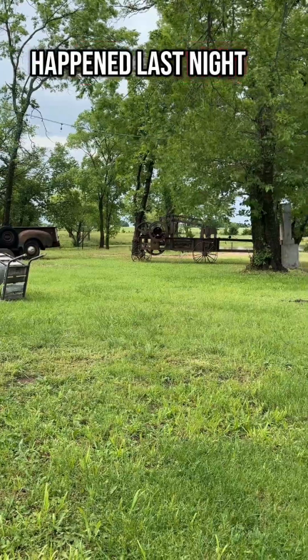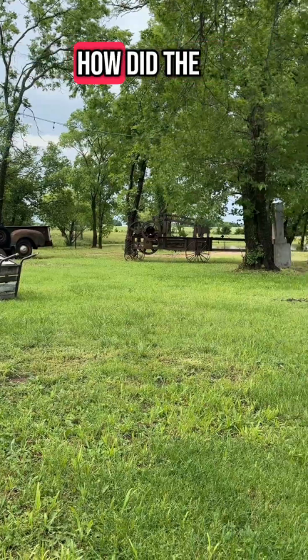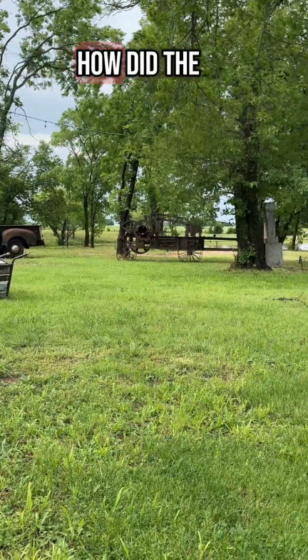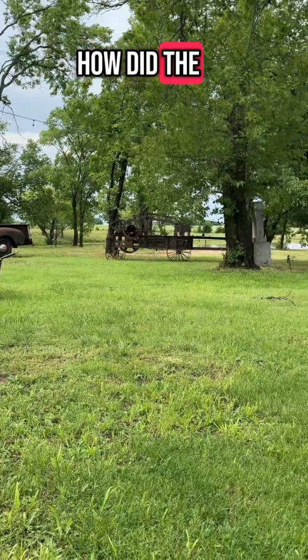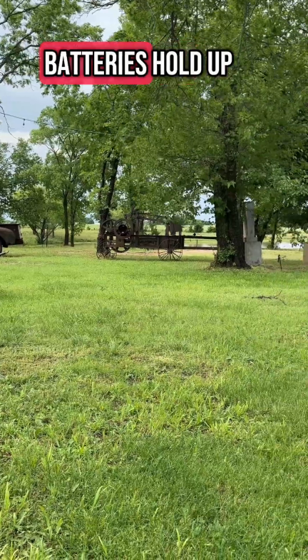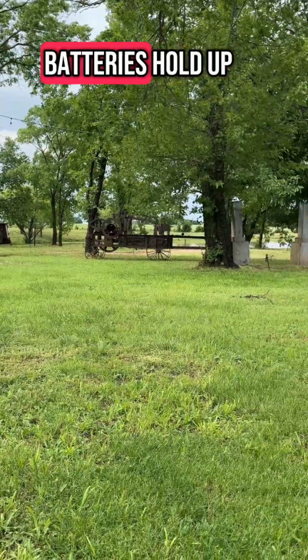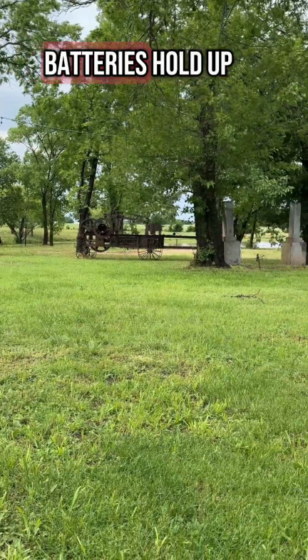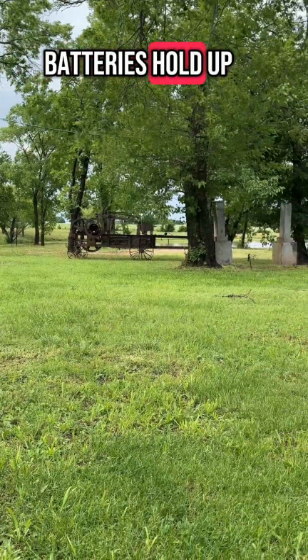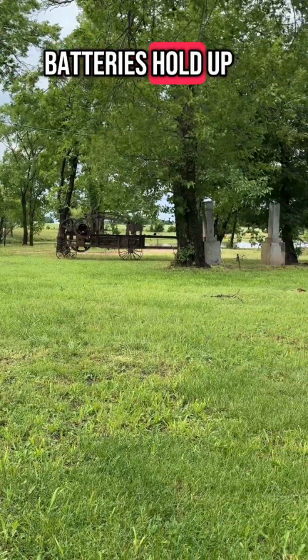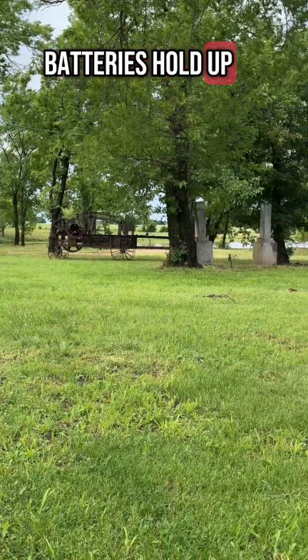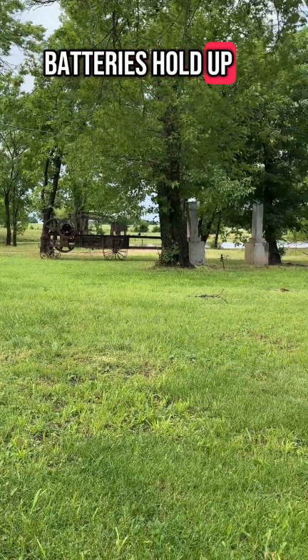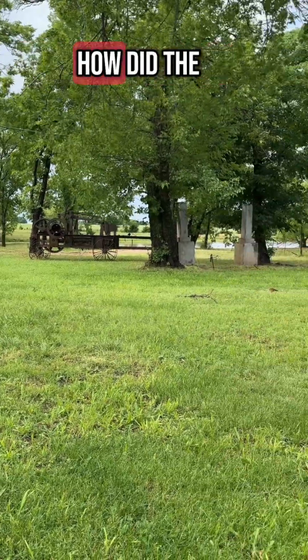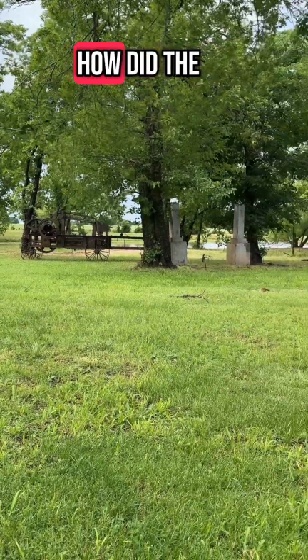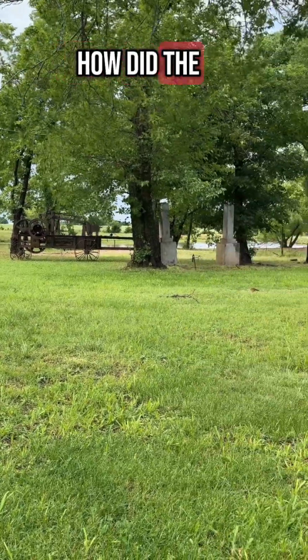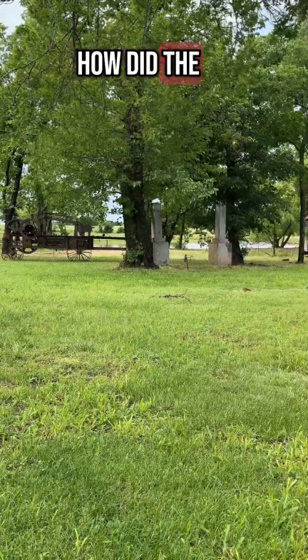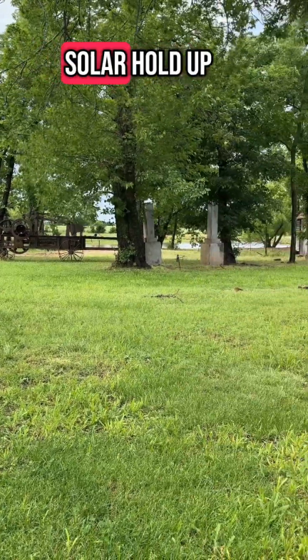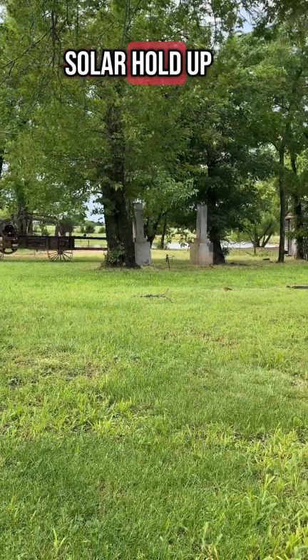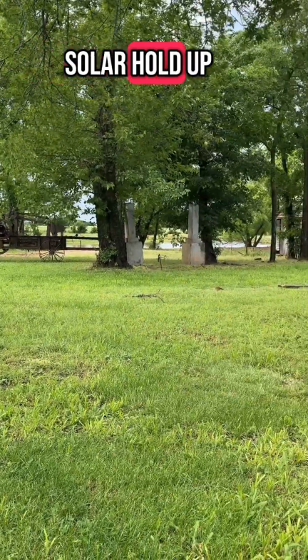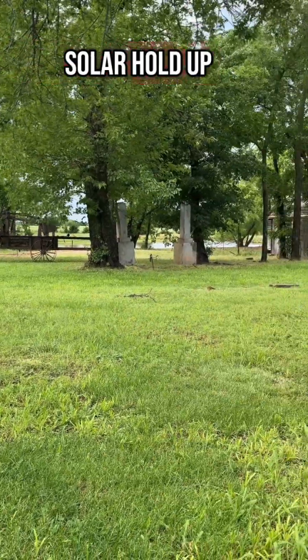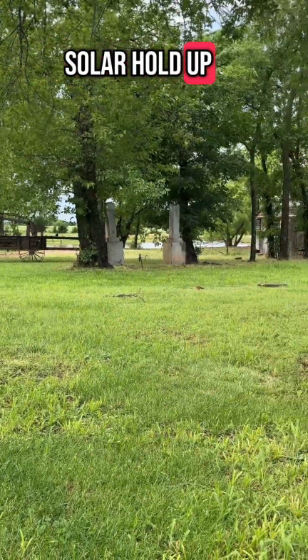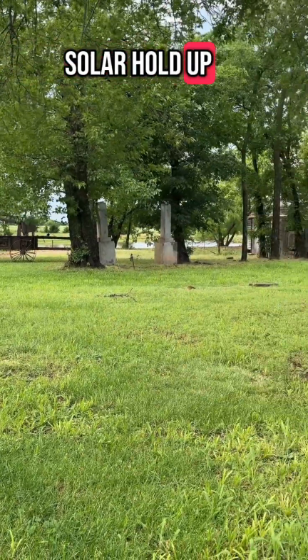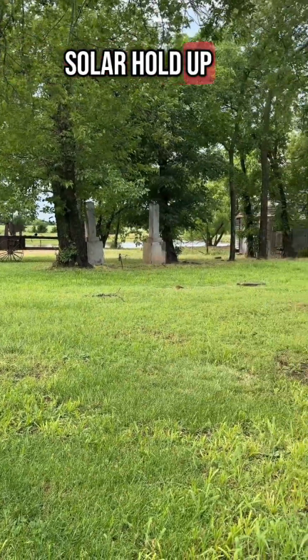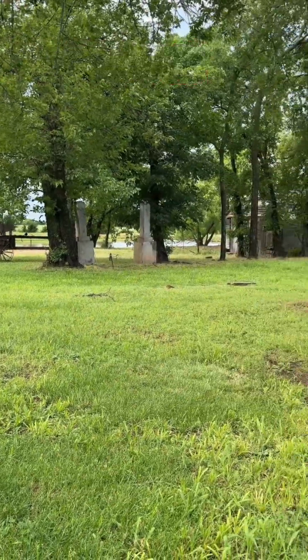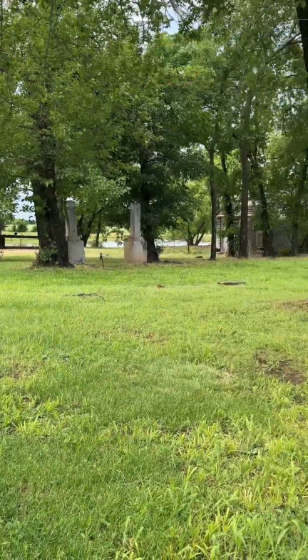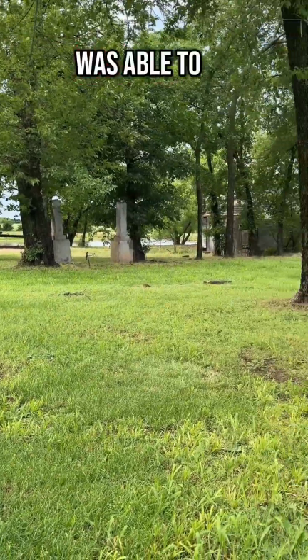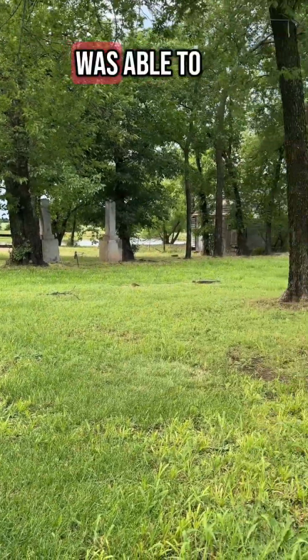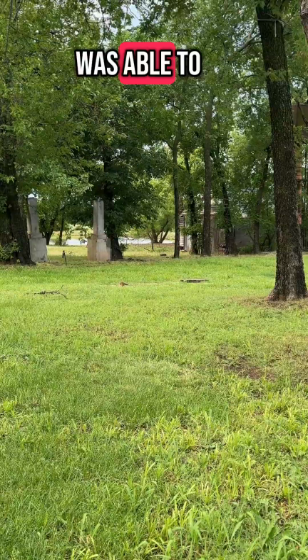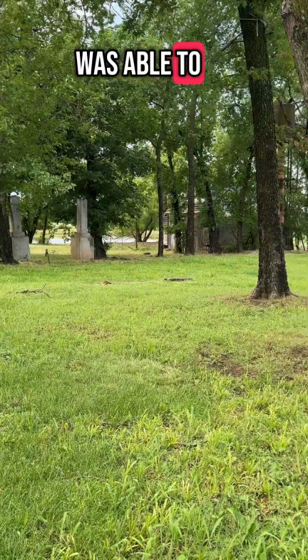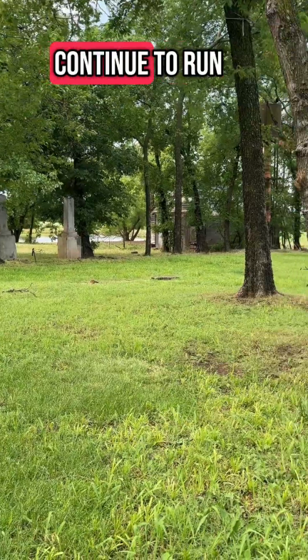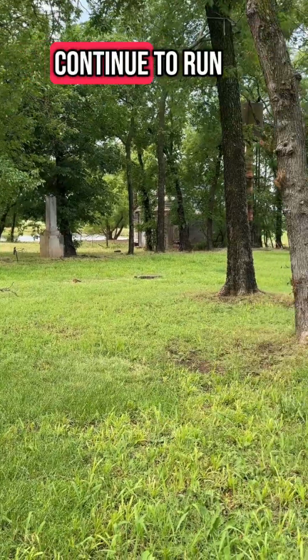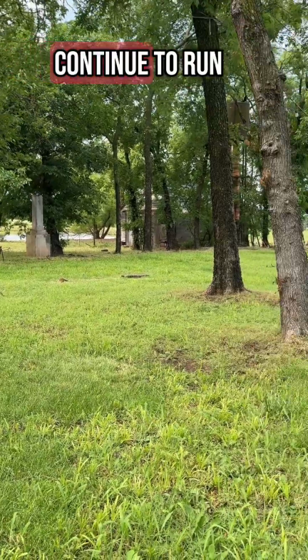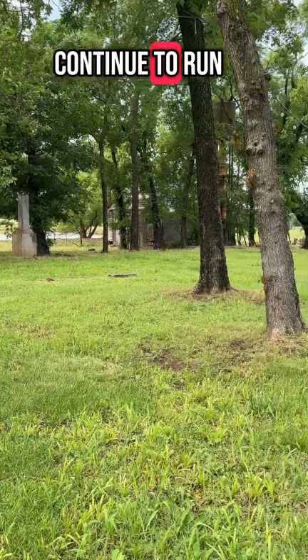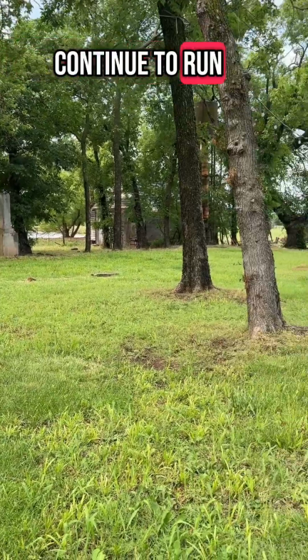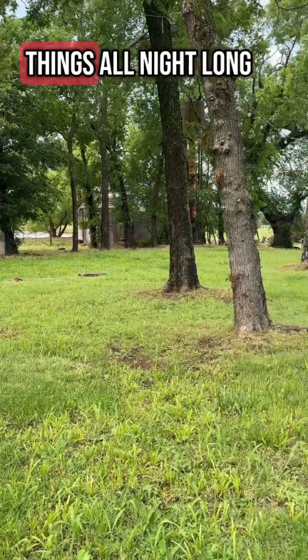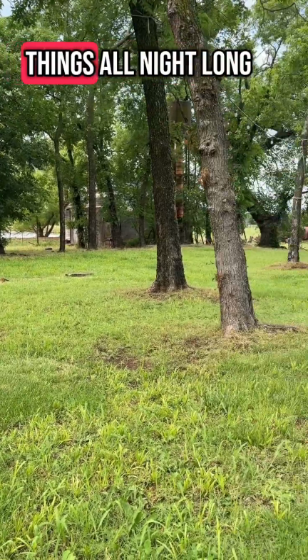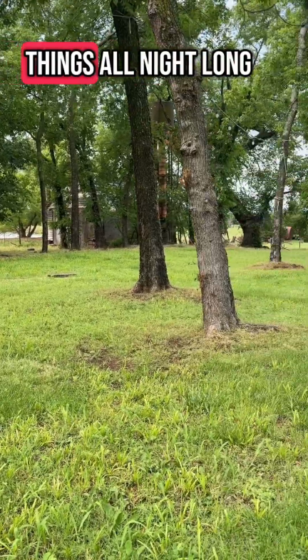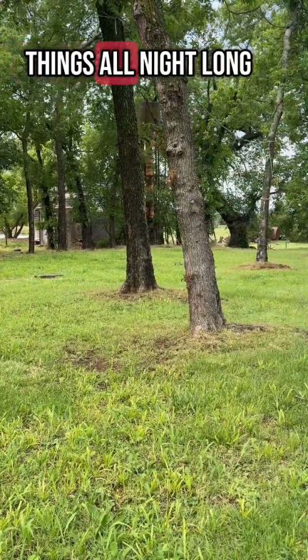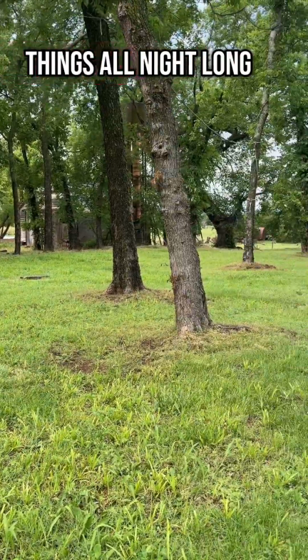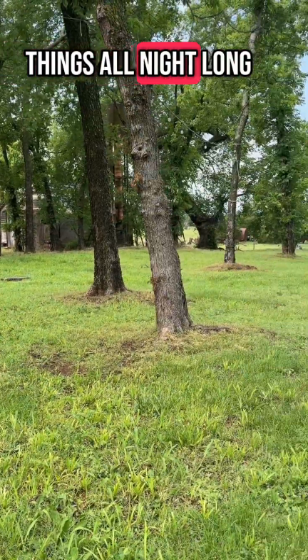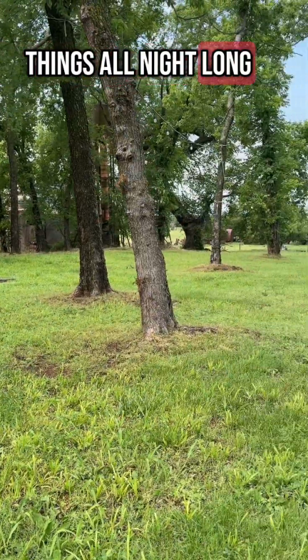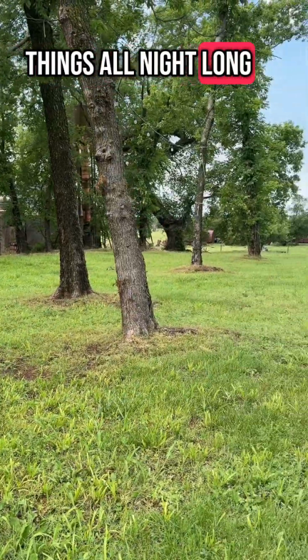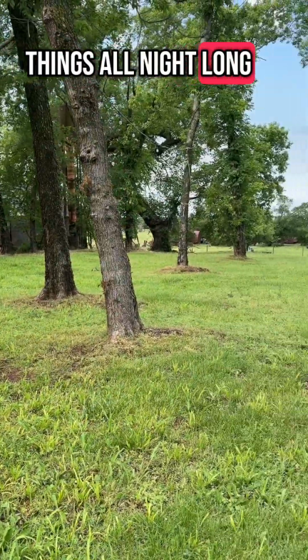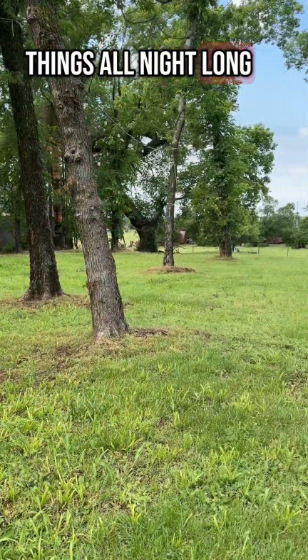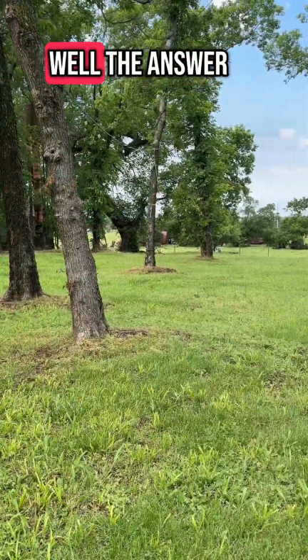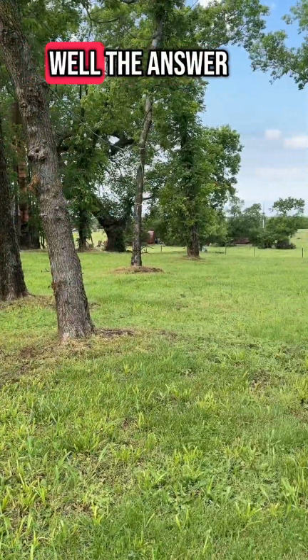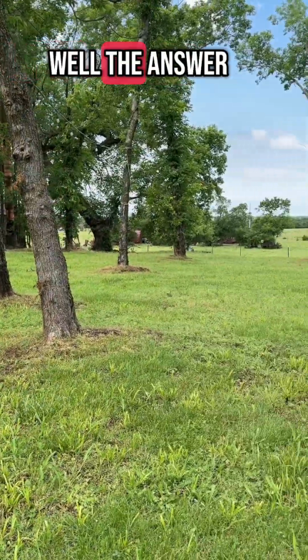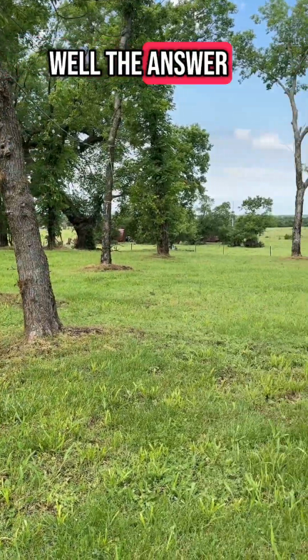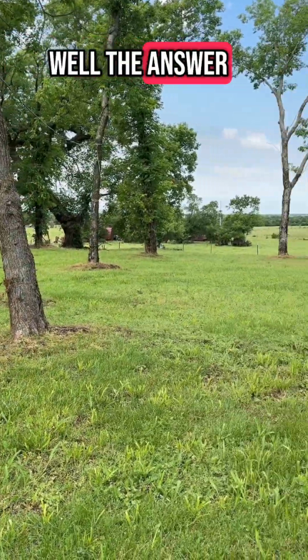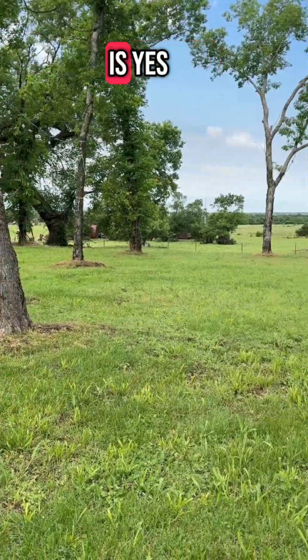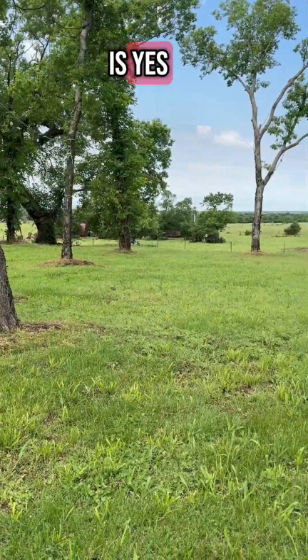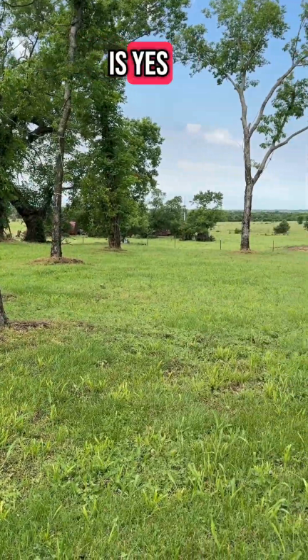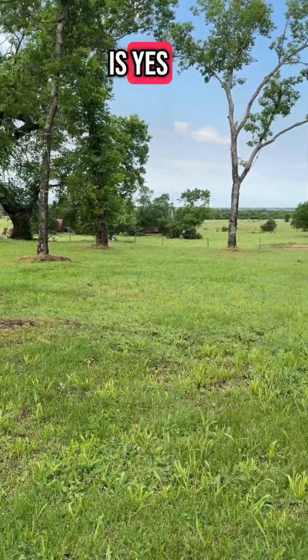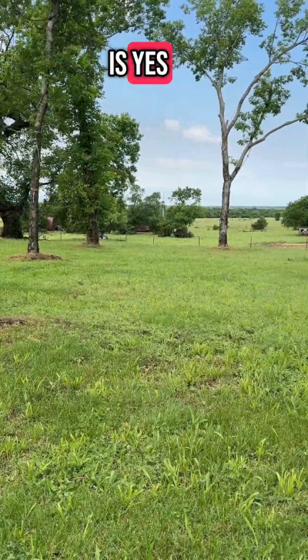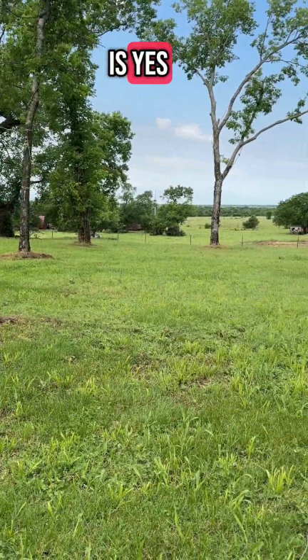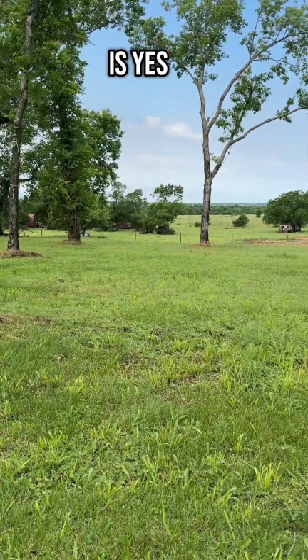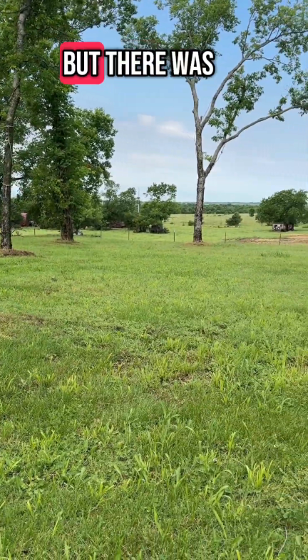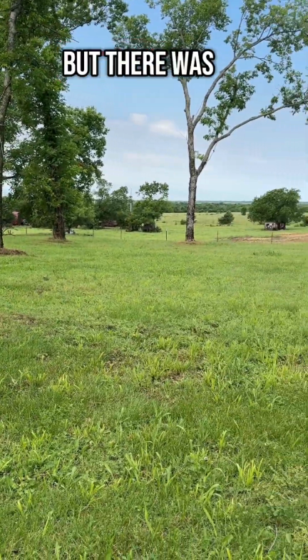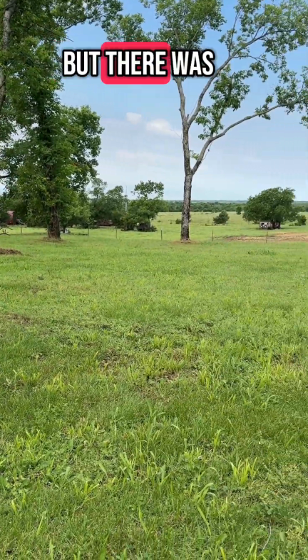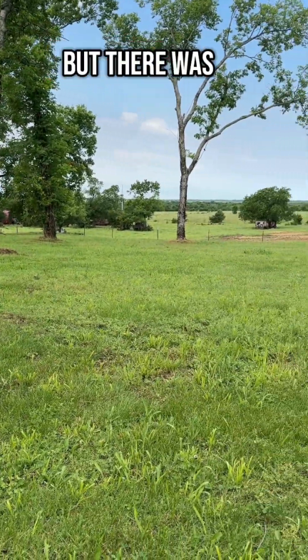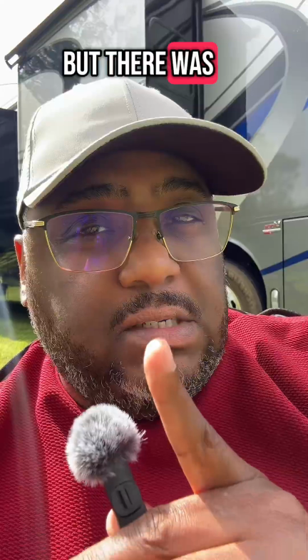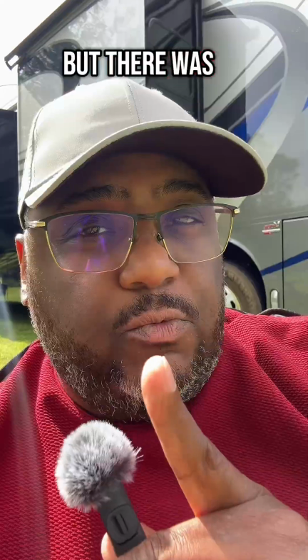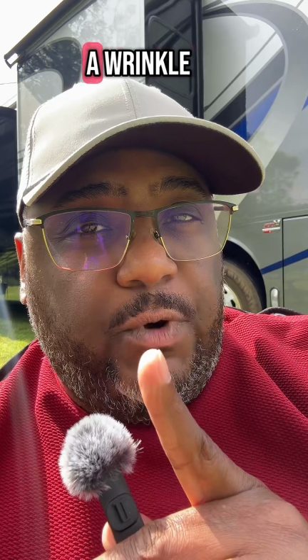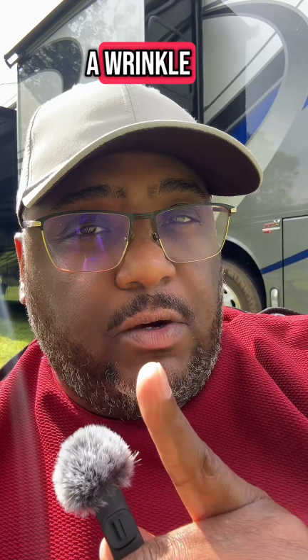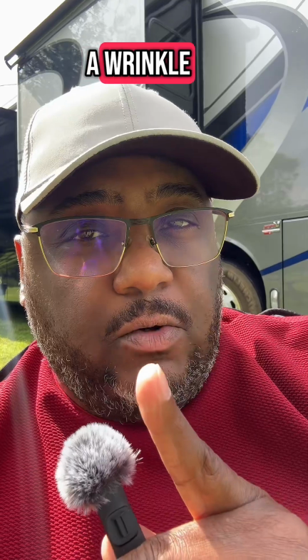How did the batteries hold up? How did the solar hold up? Was I able to continue to run things all night long? Well, the answer is yes, but there was a wrinkle.